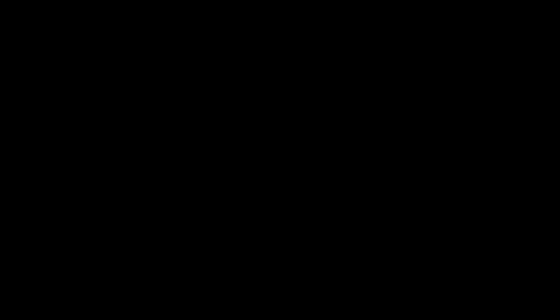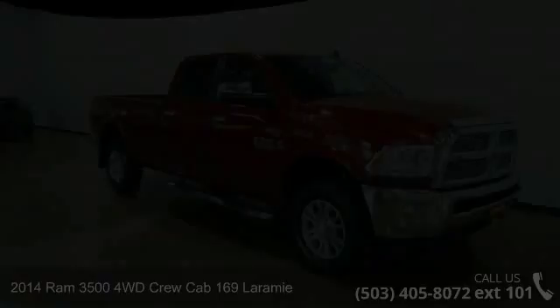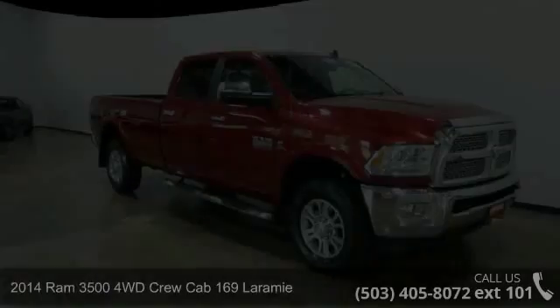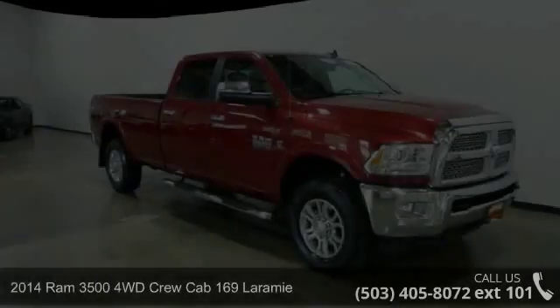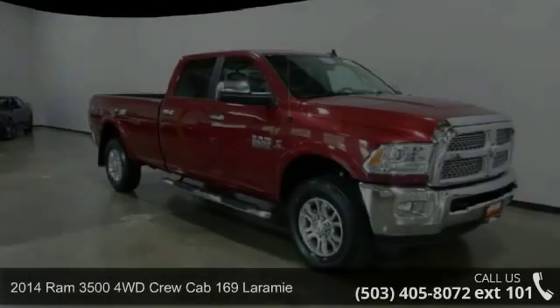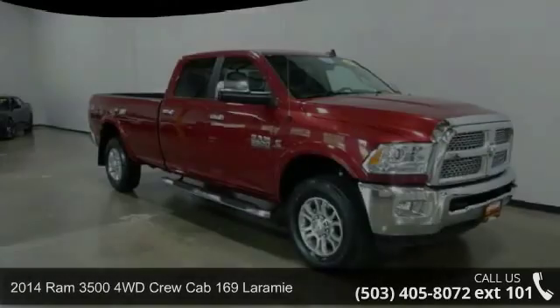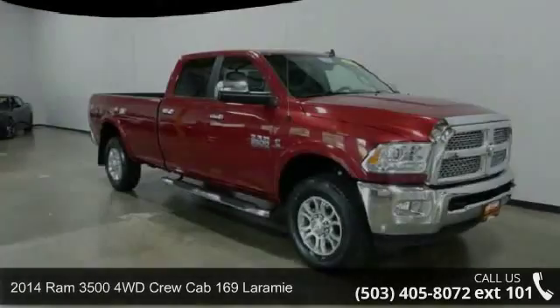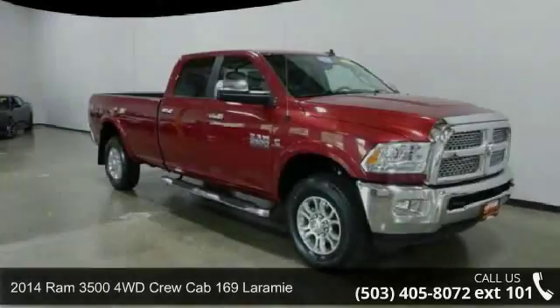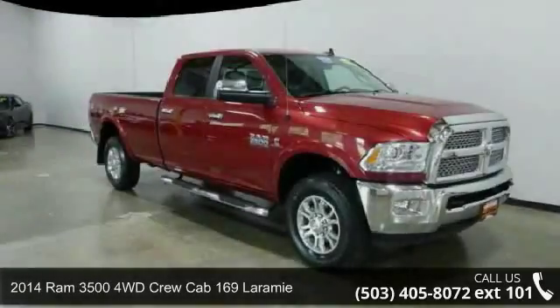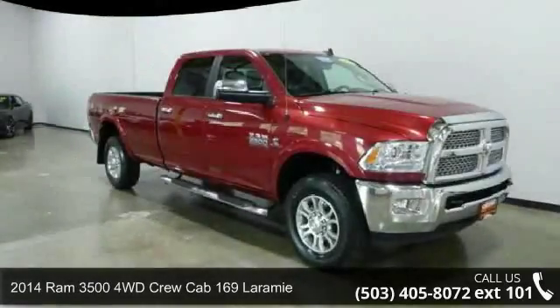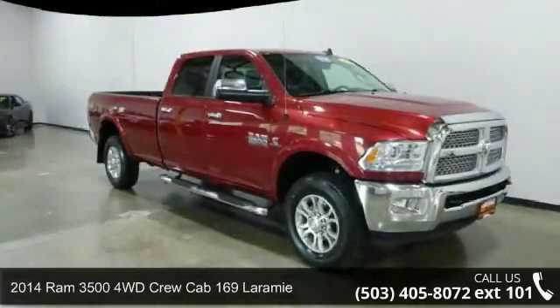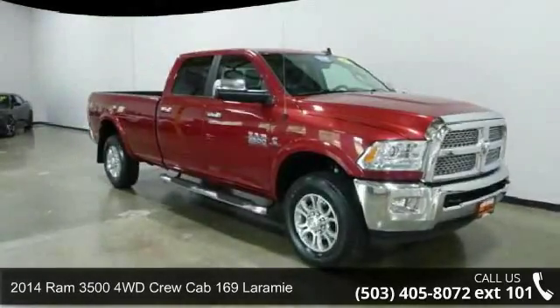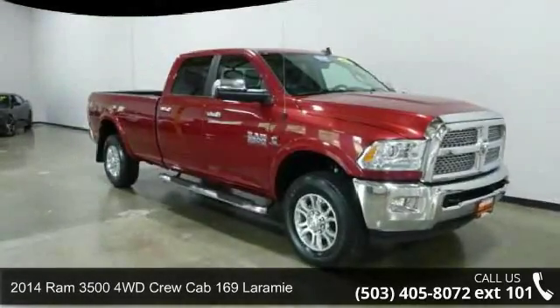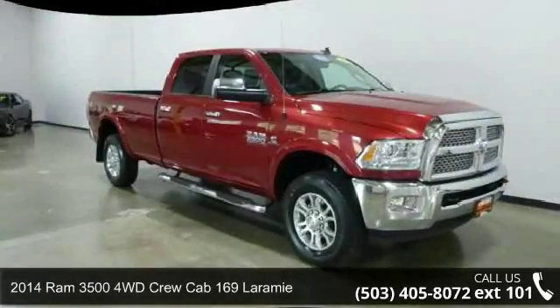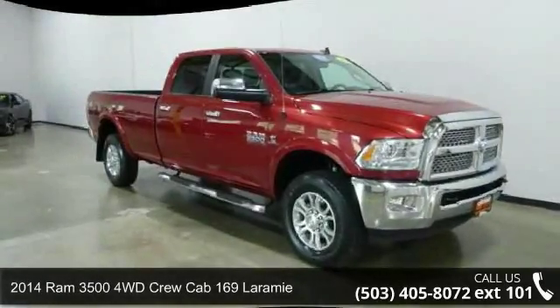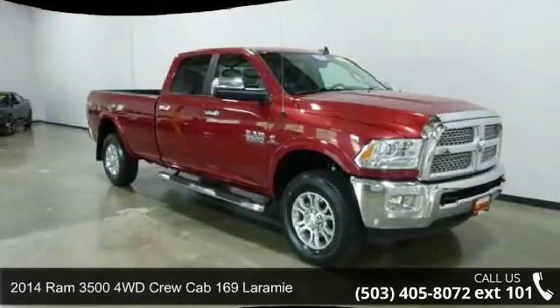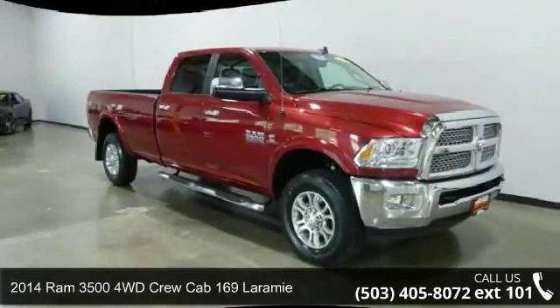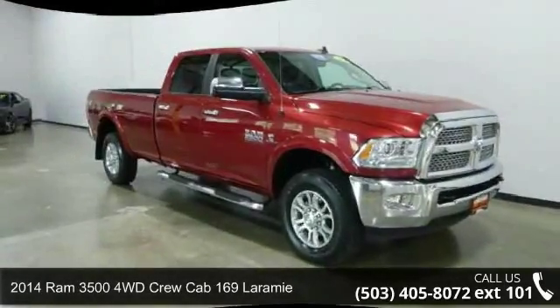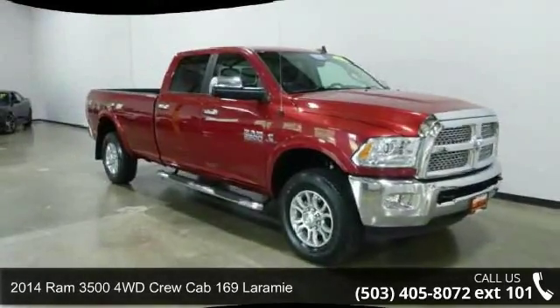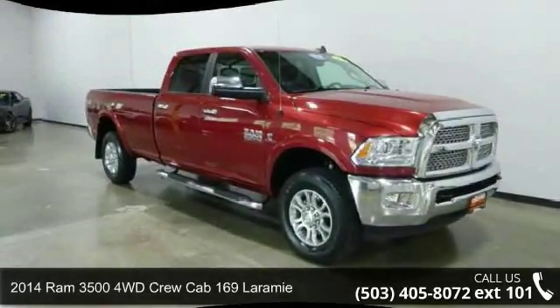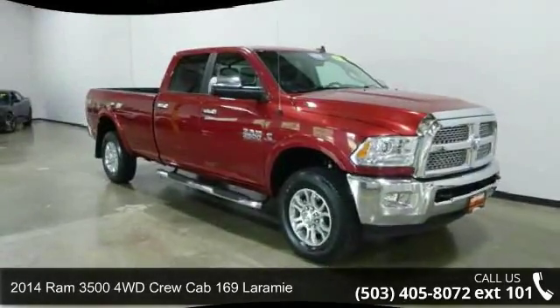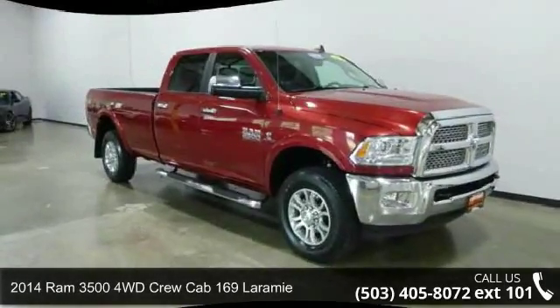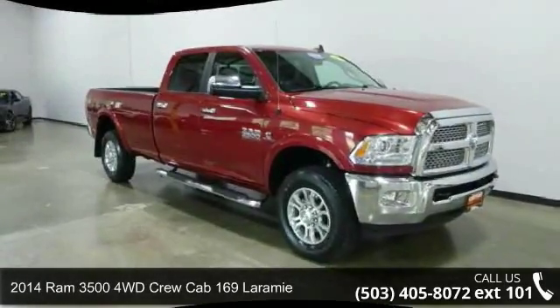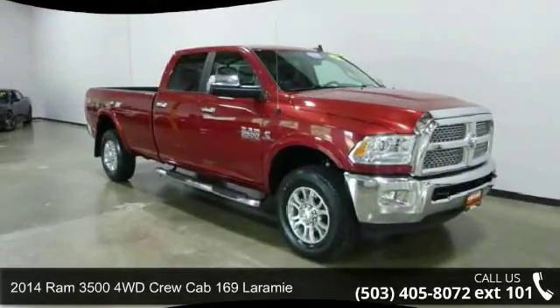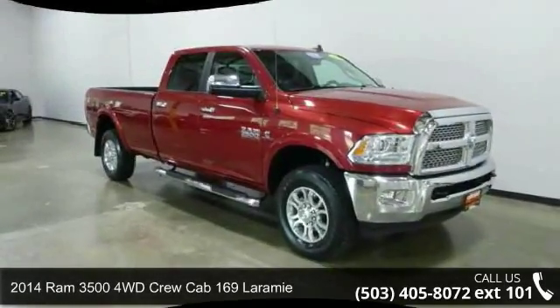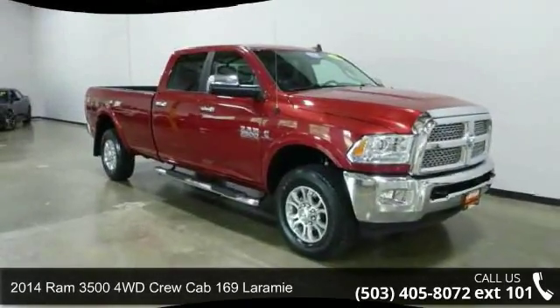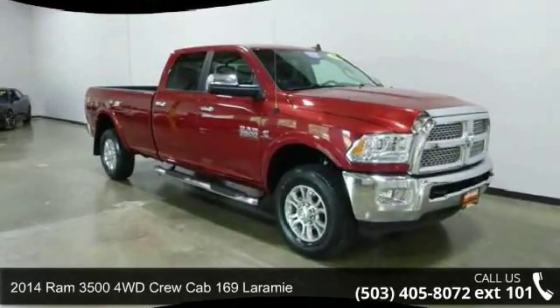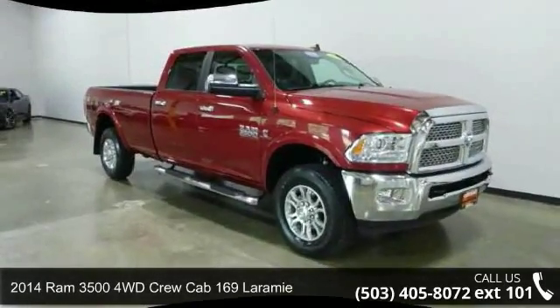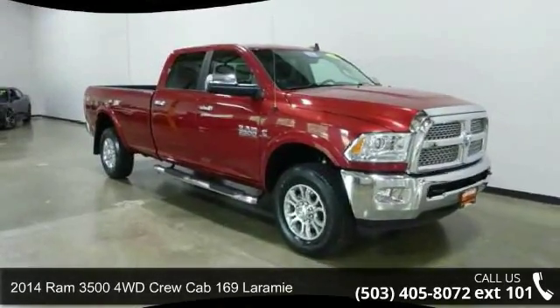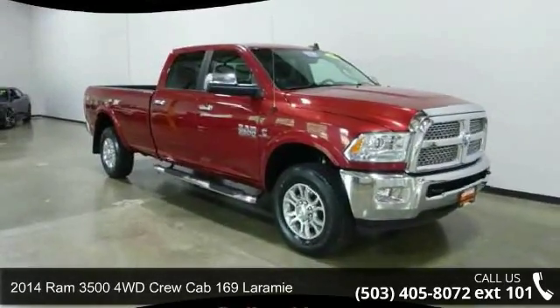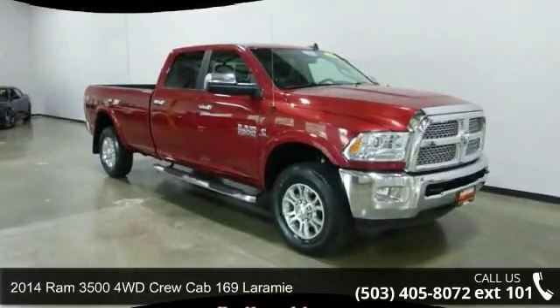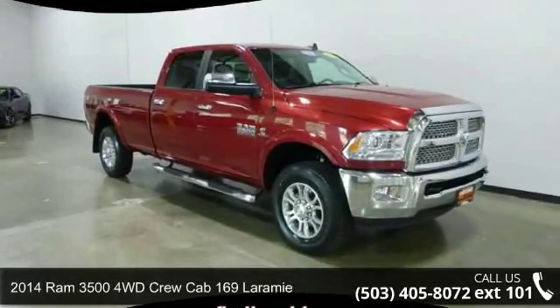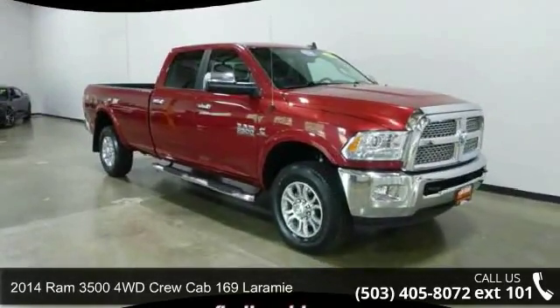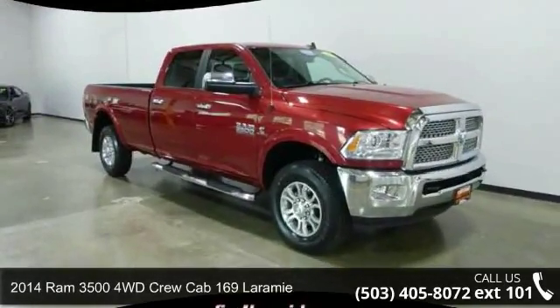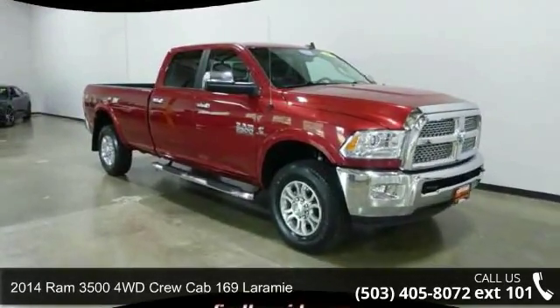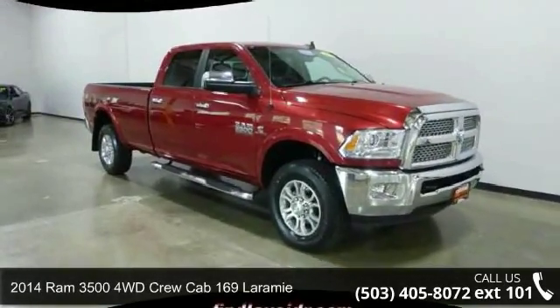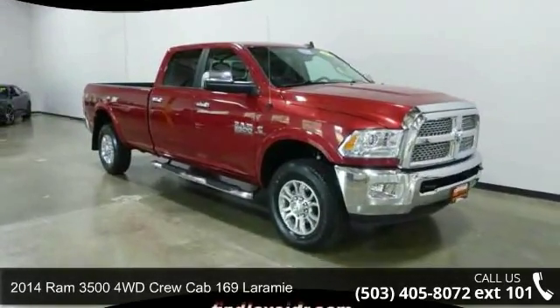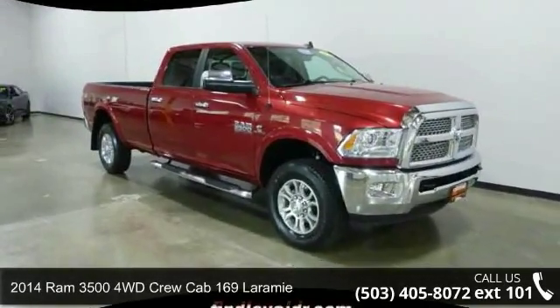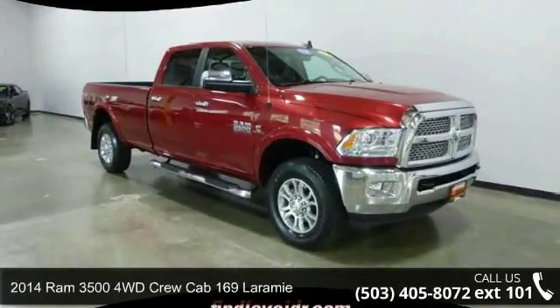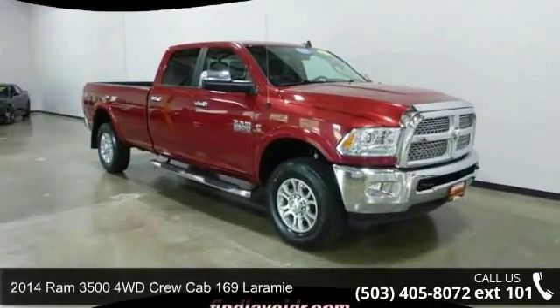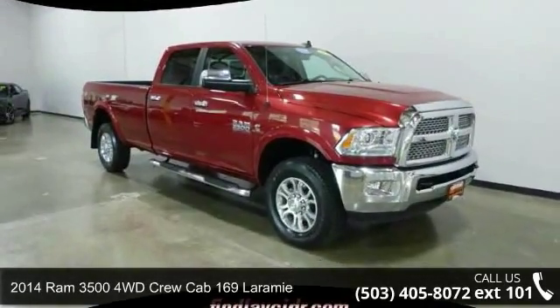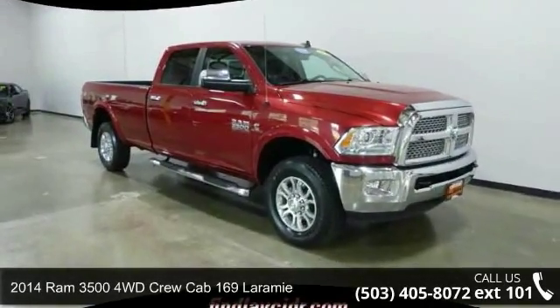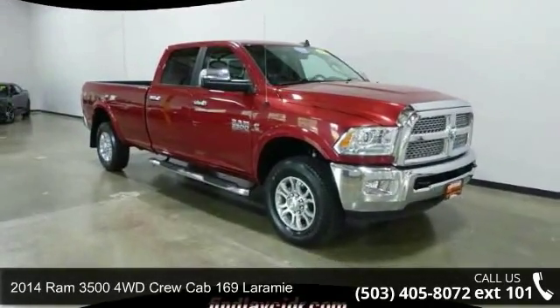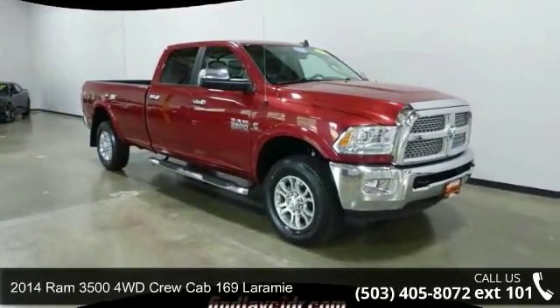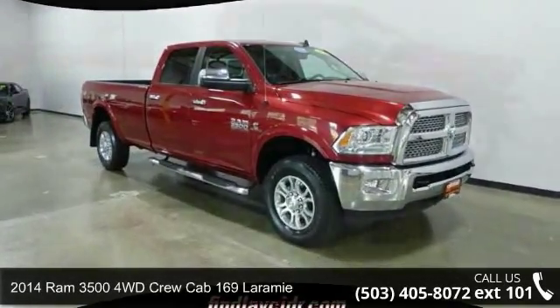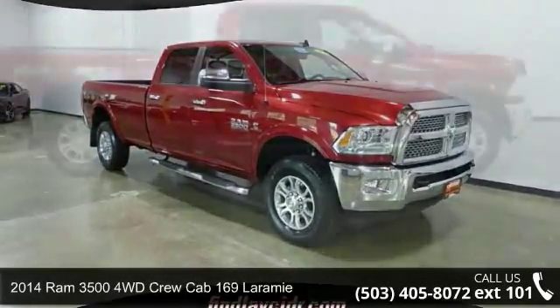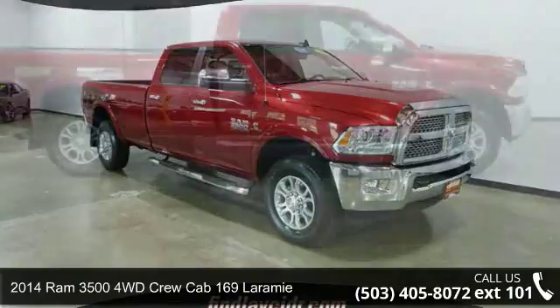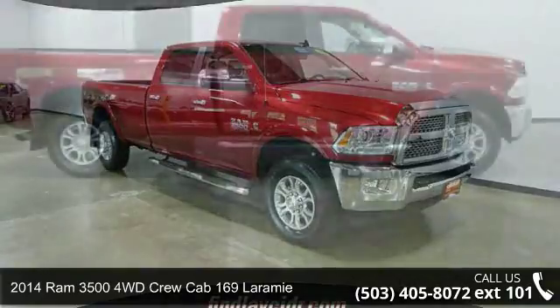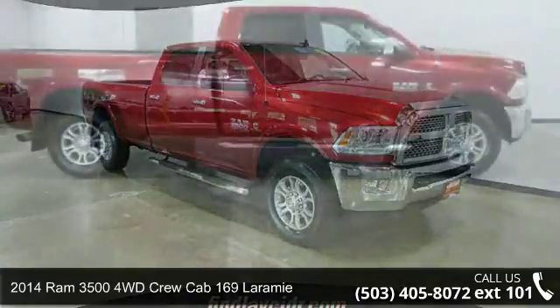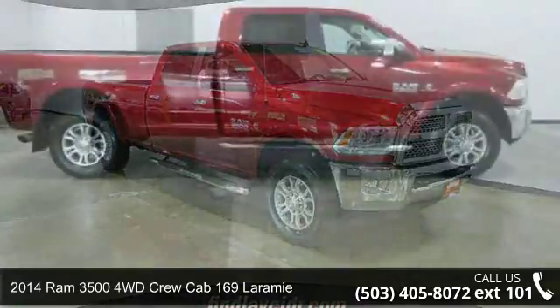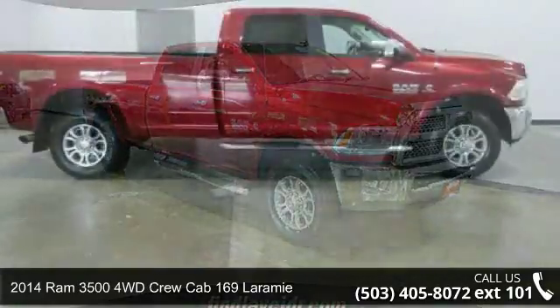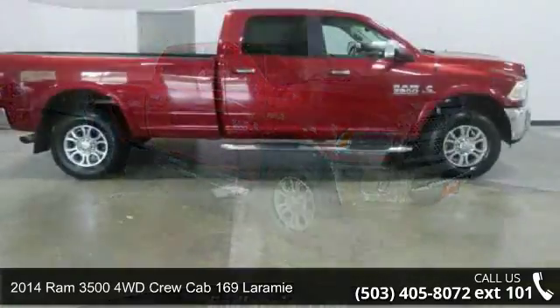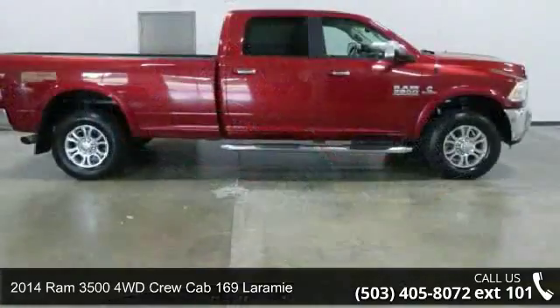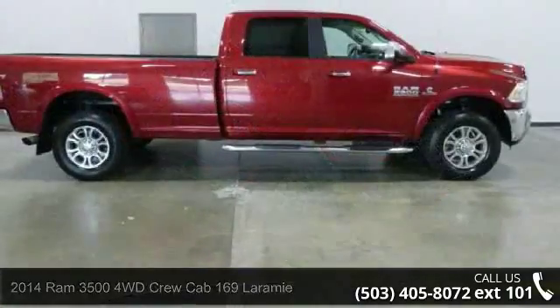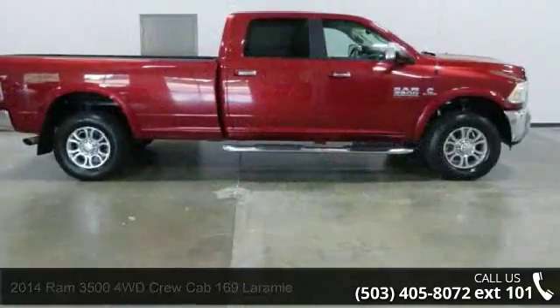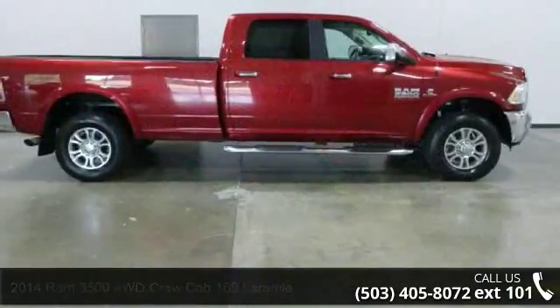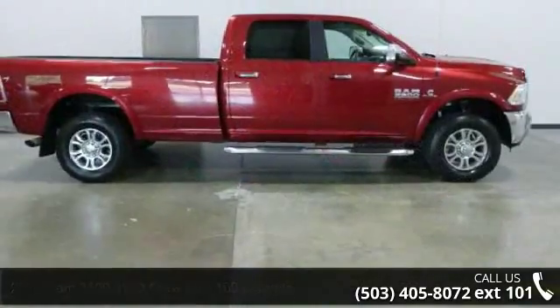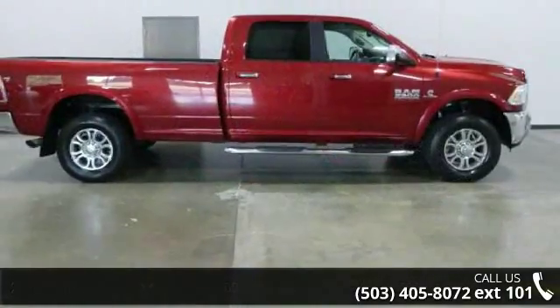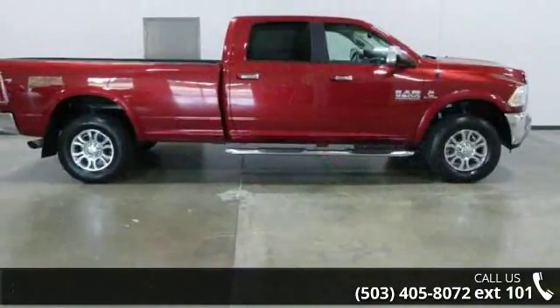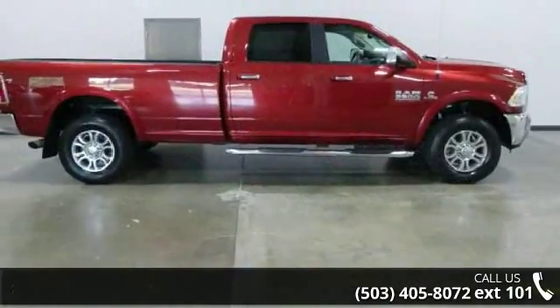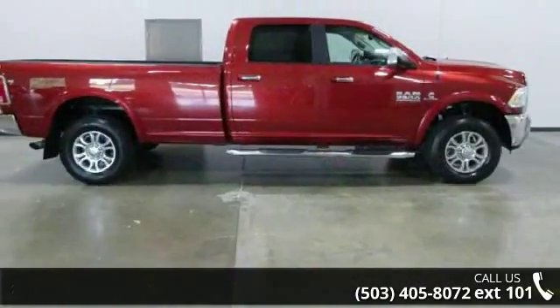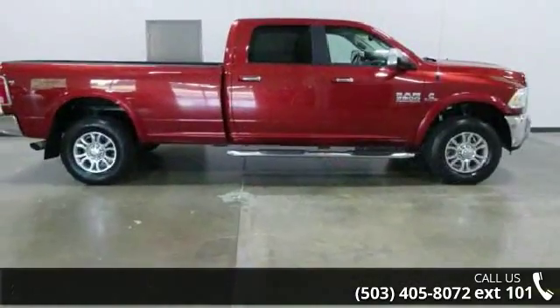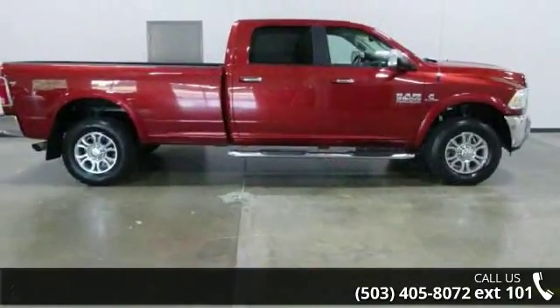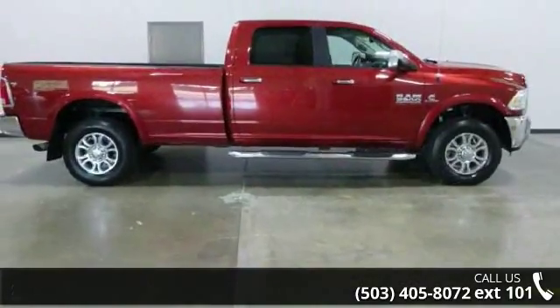Check out this 2014 Ram 3500. If you are looking for a first-rate auto, this one could be yours today.